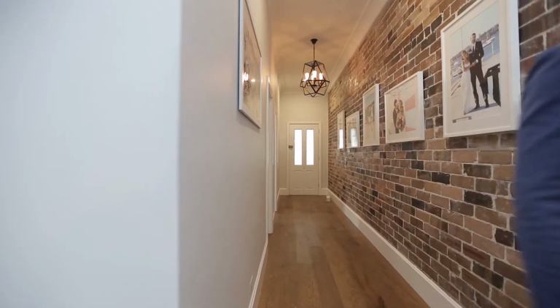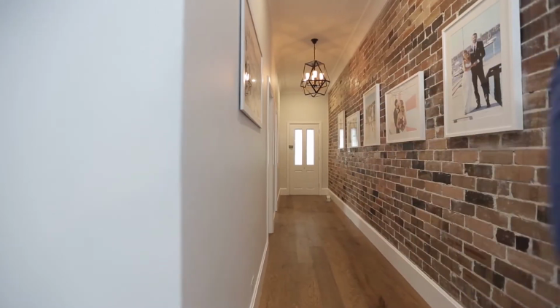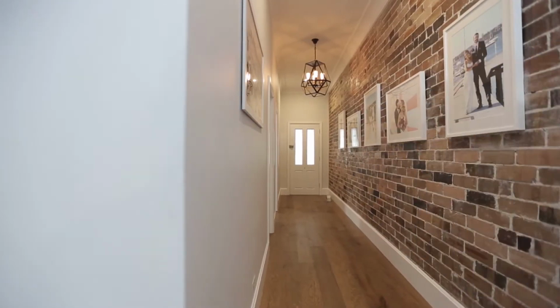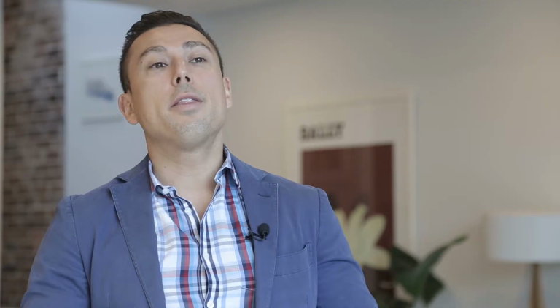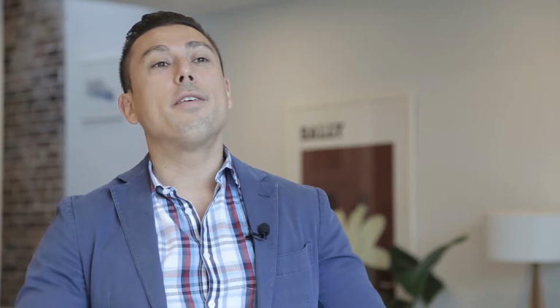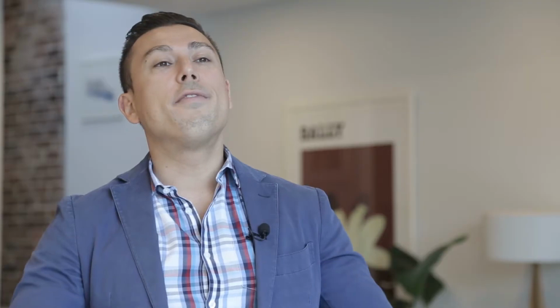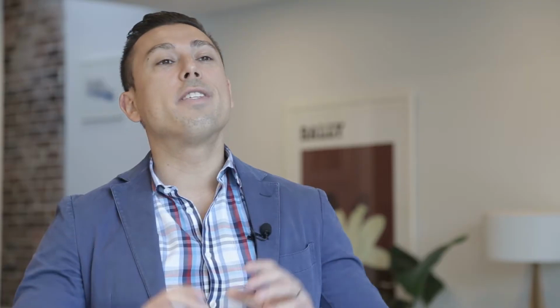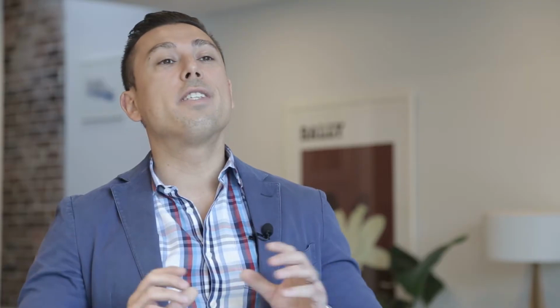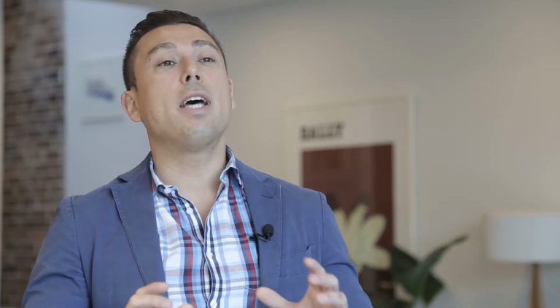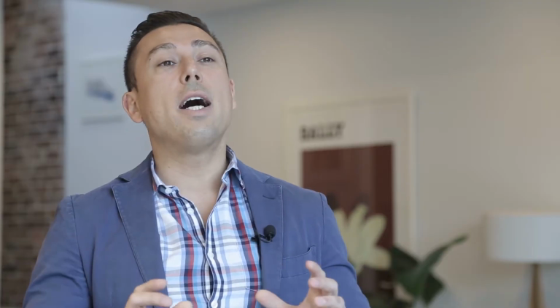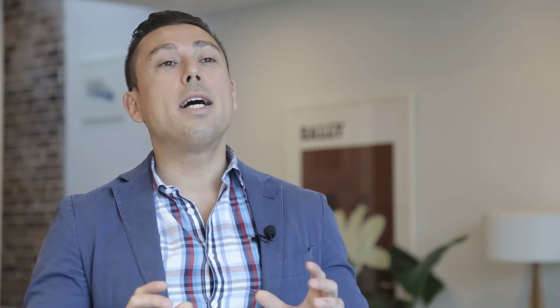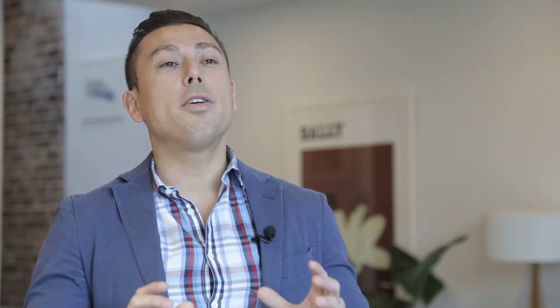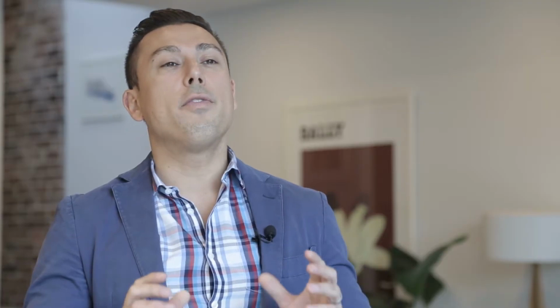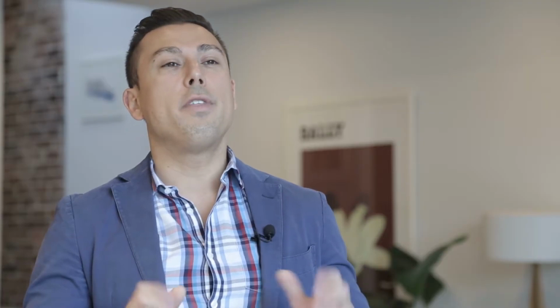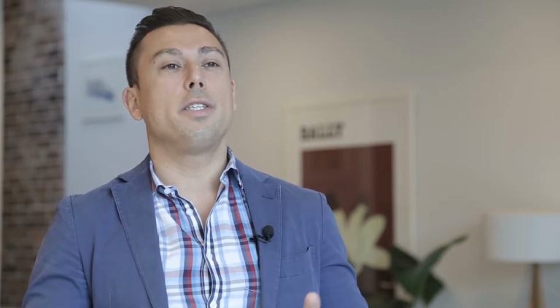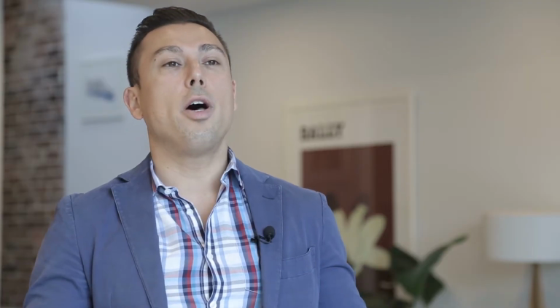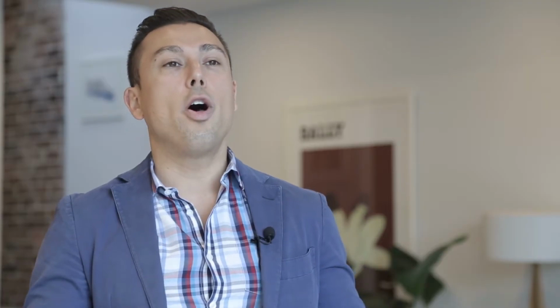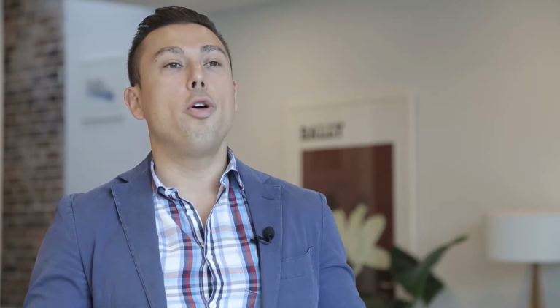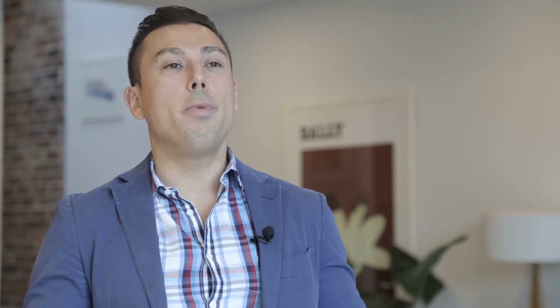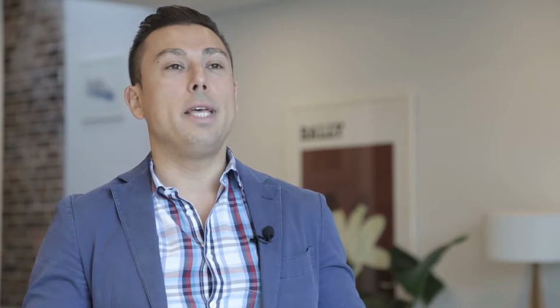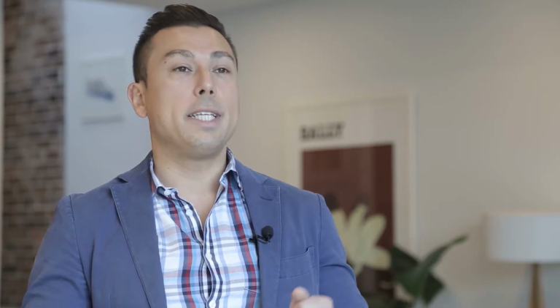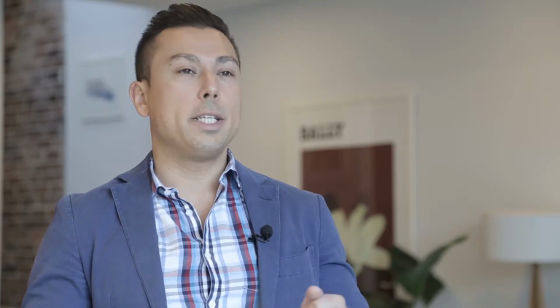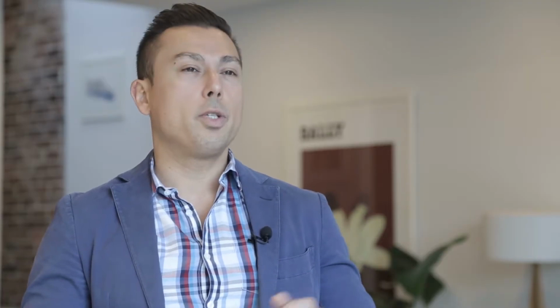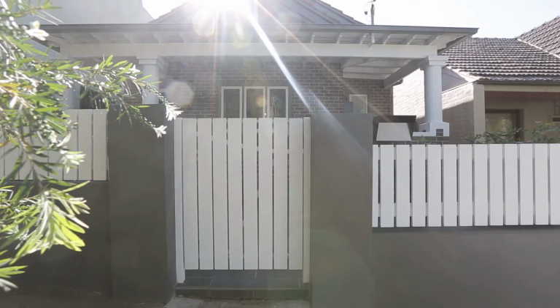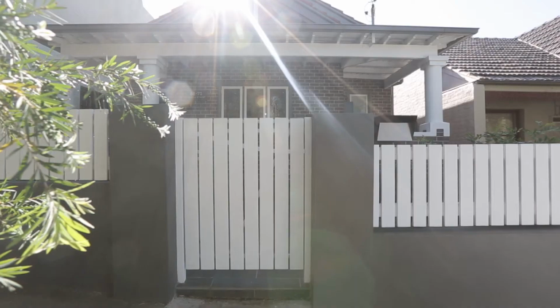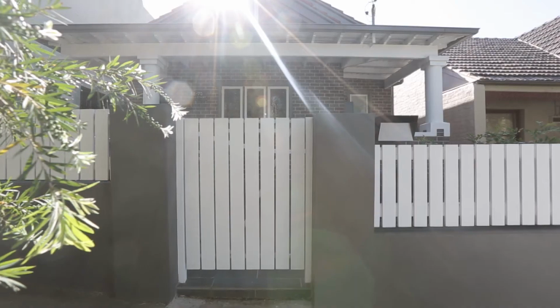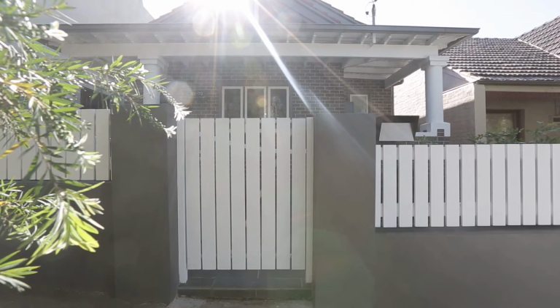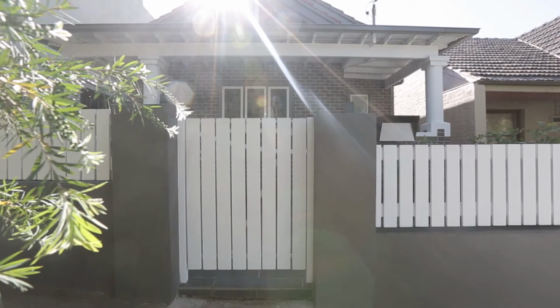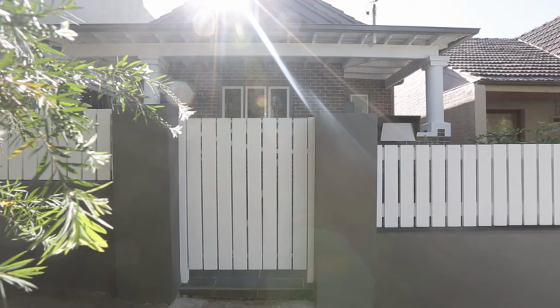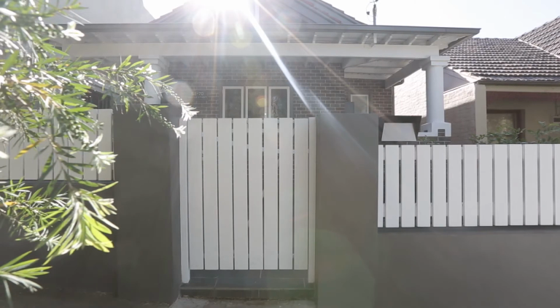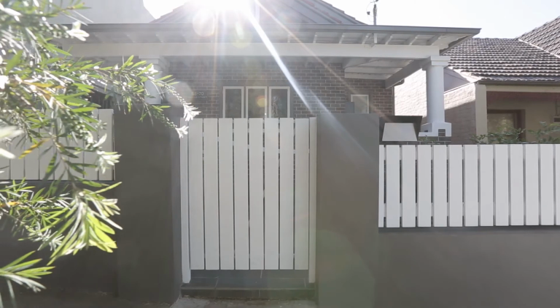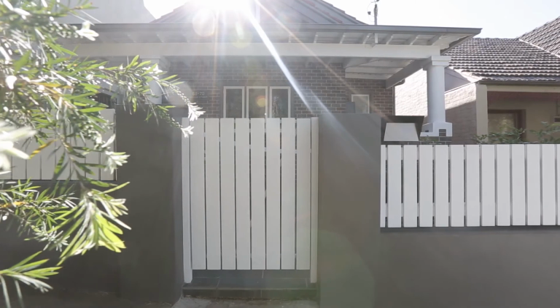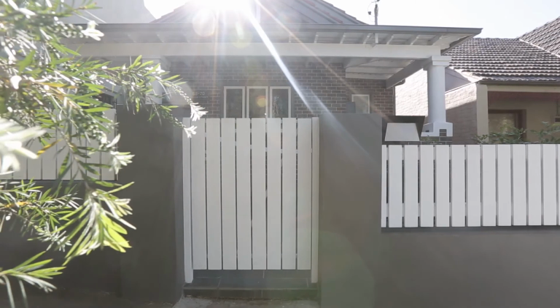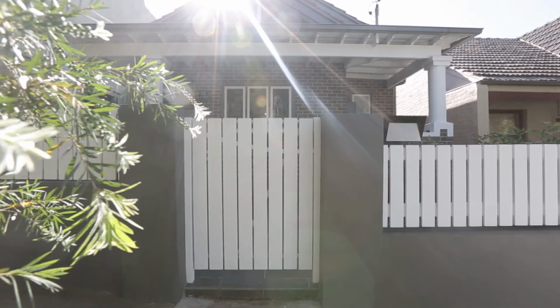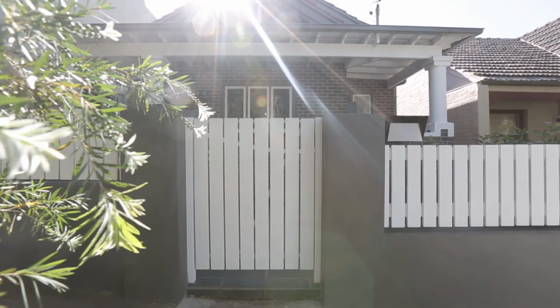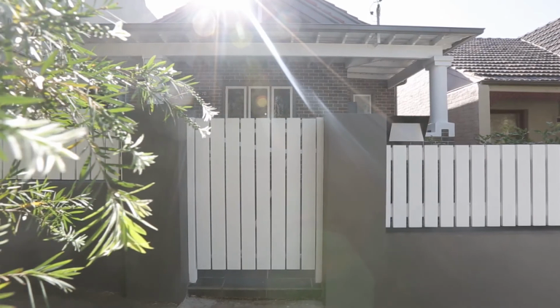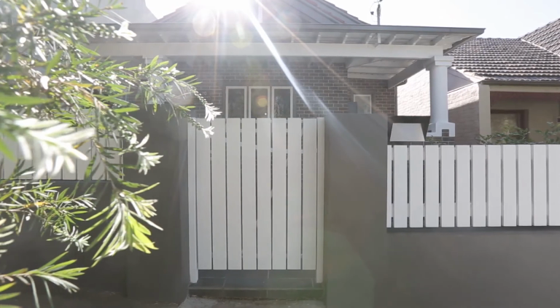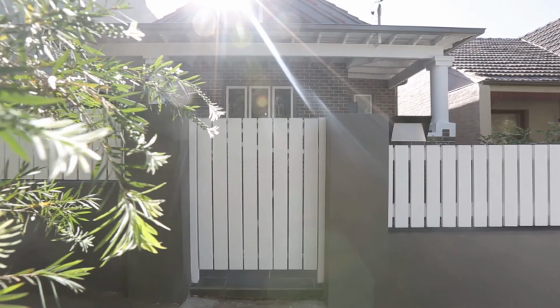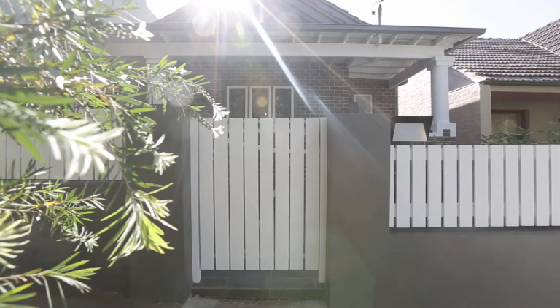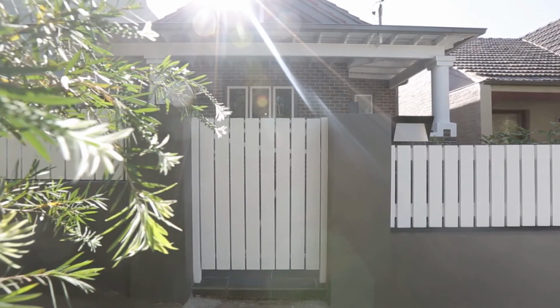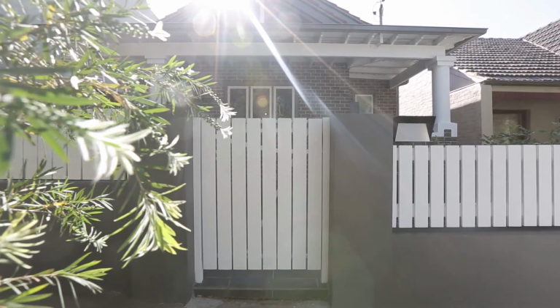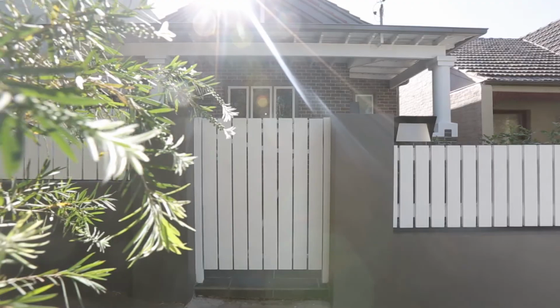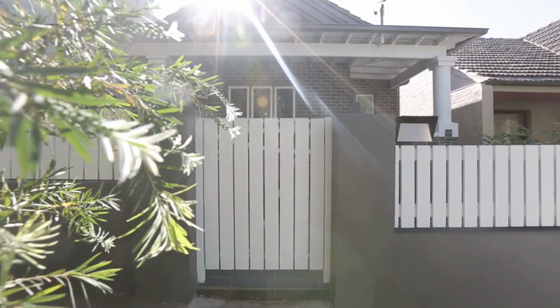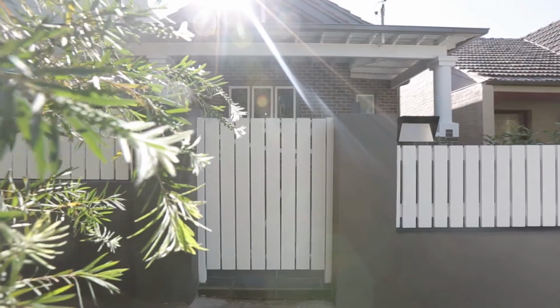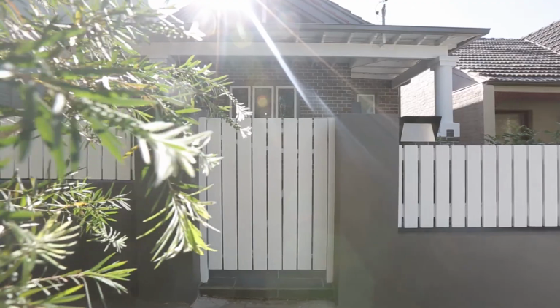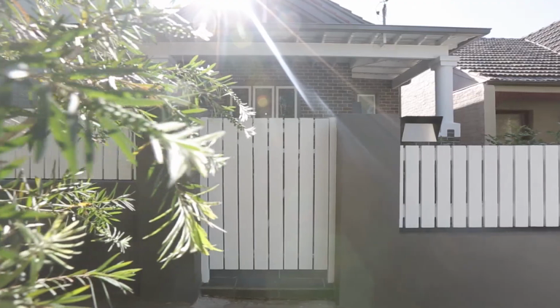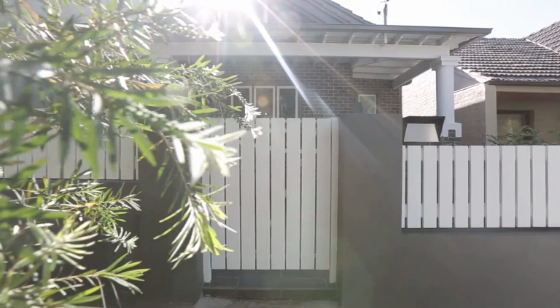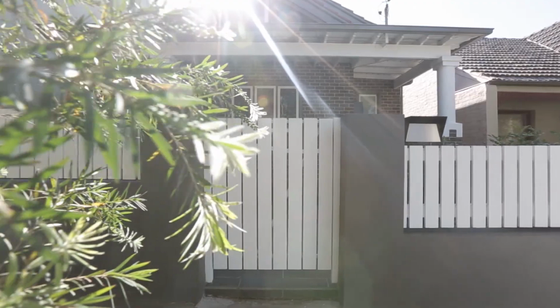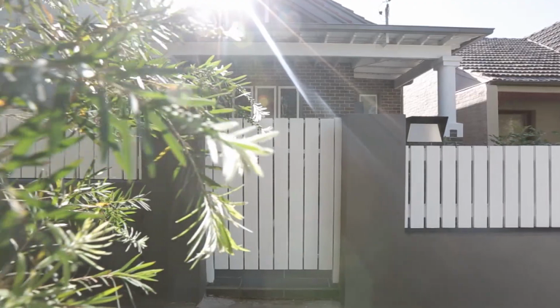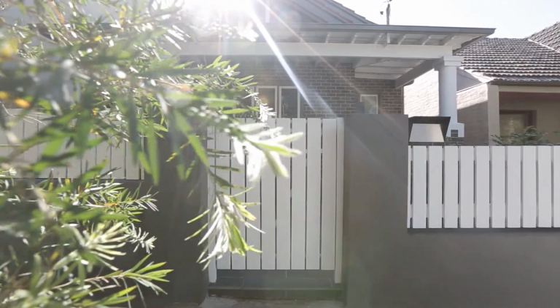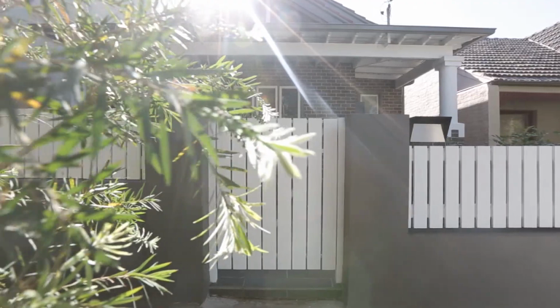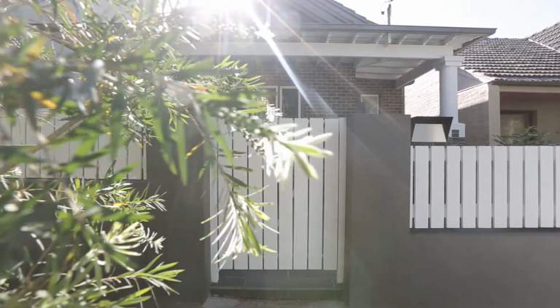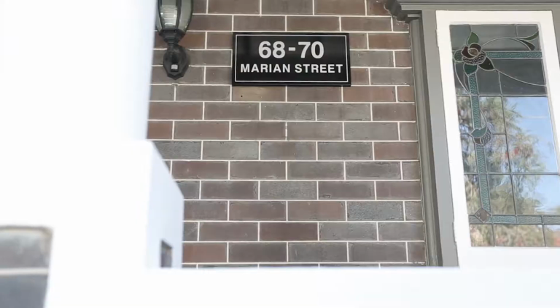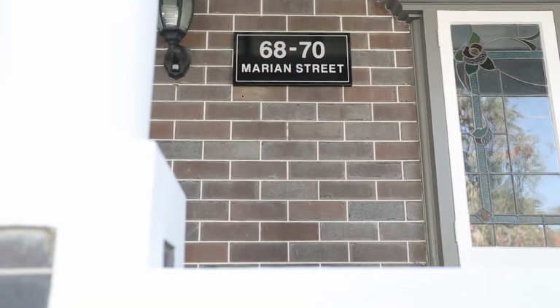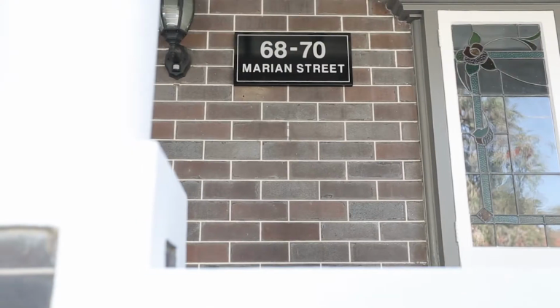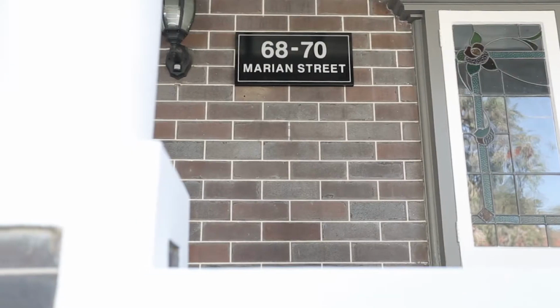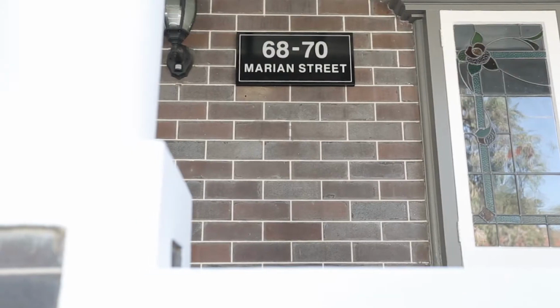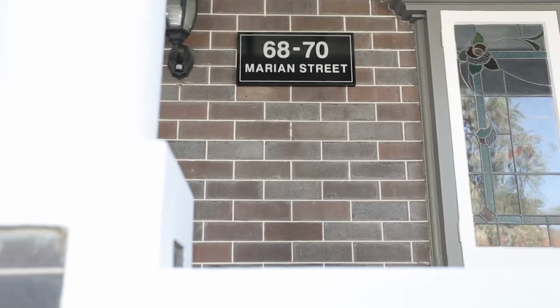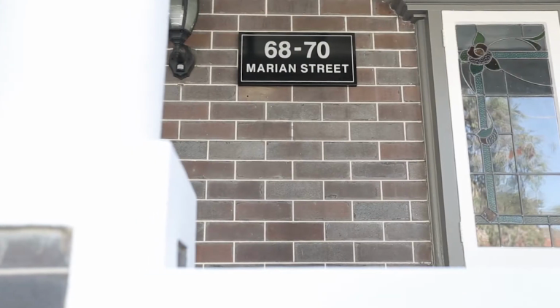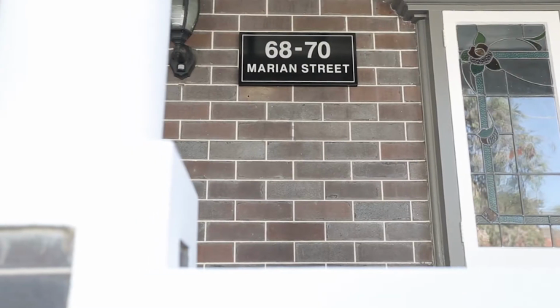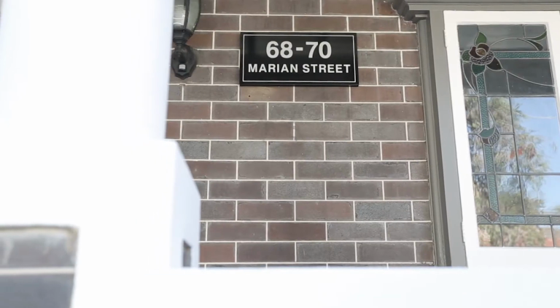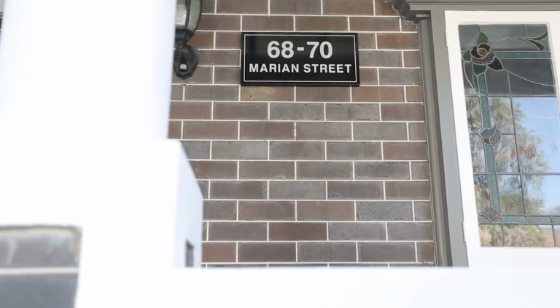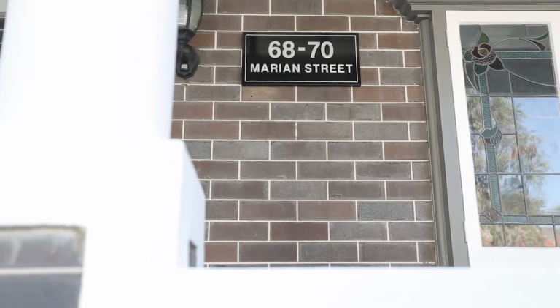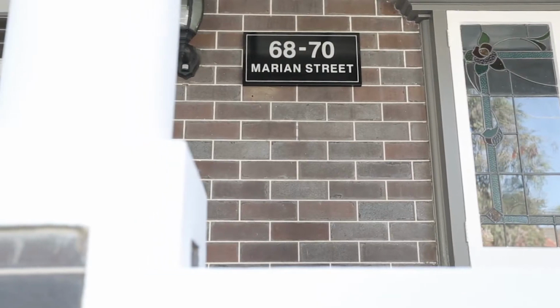The facade of this home is exquisite. It's freestanding, double-fronted and has tessellated tiles.